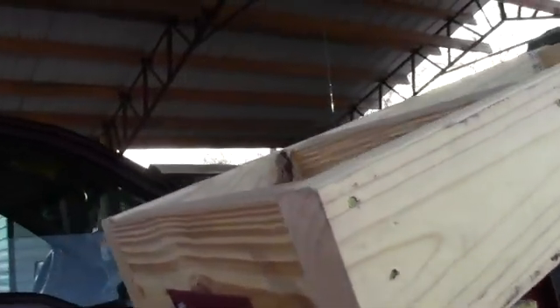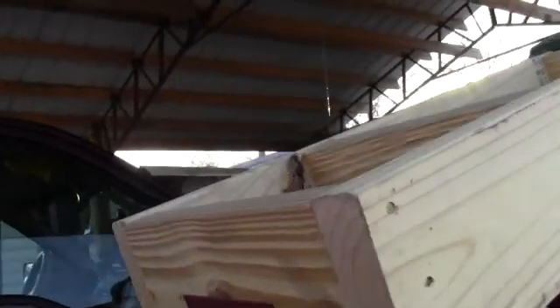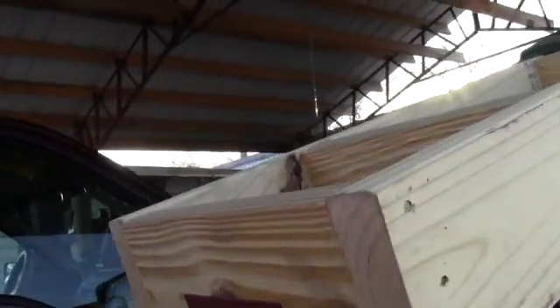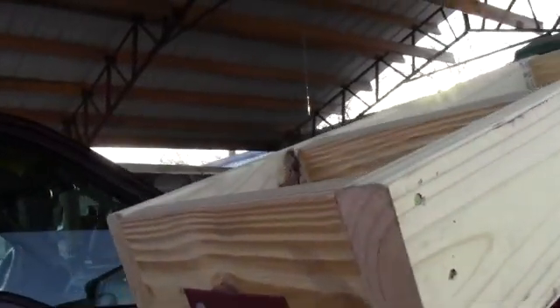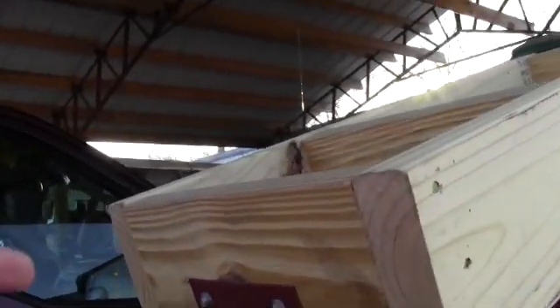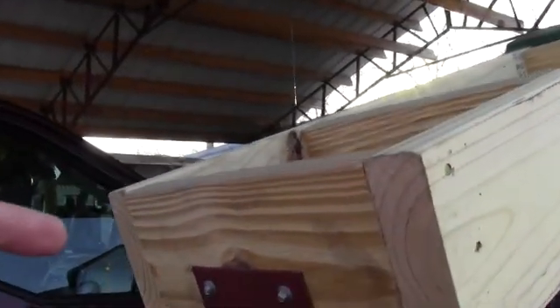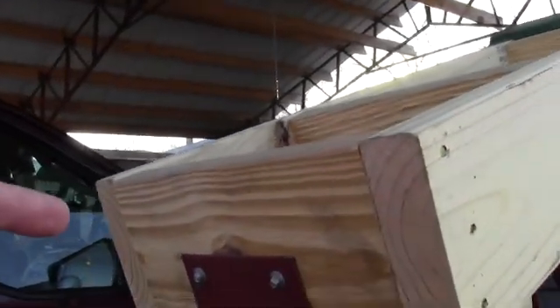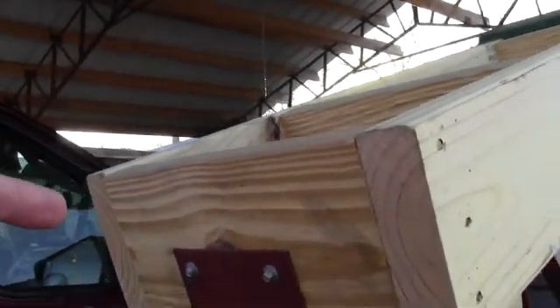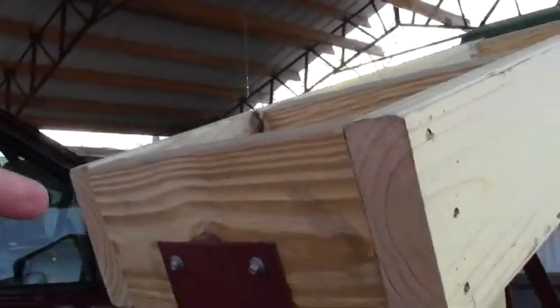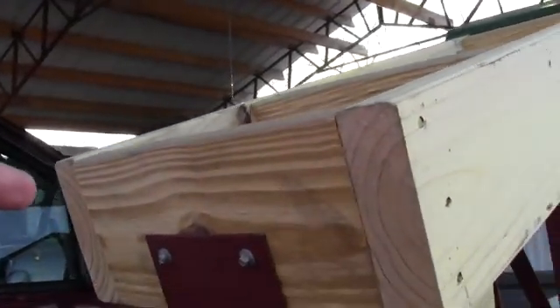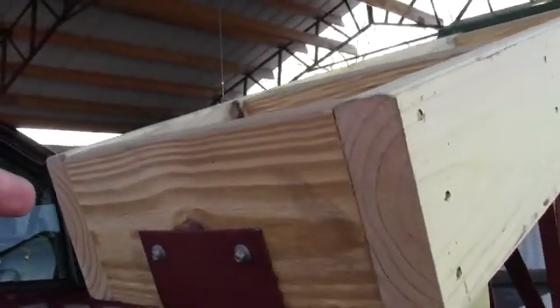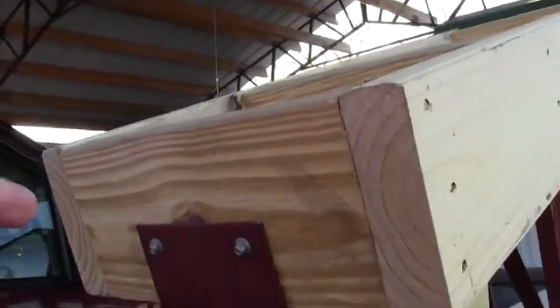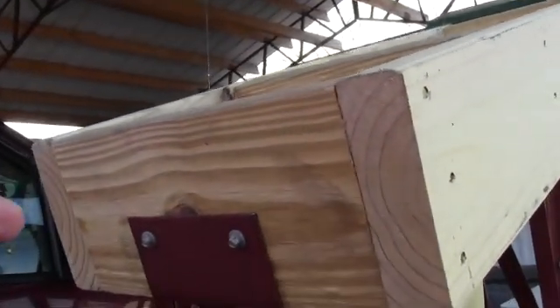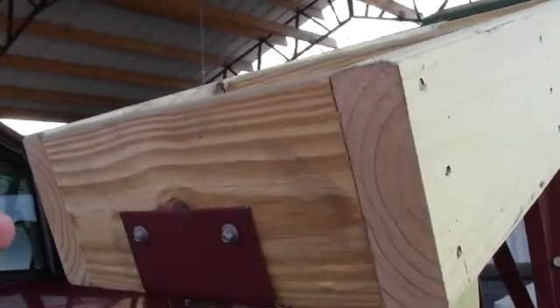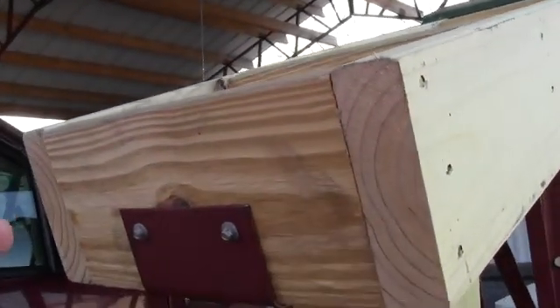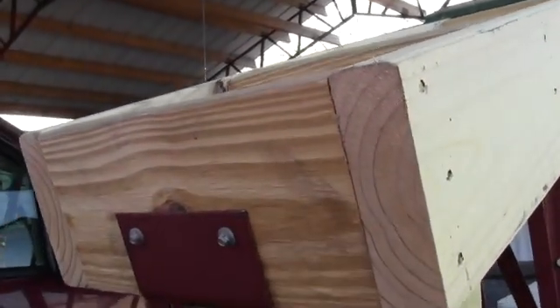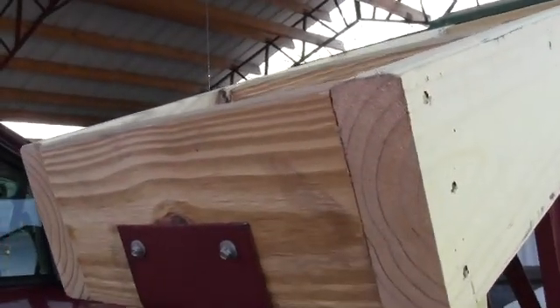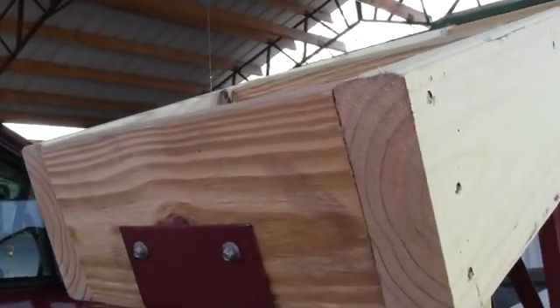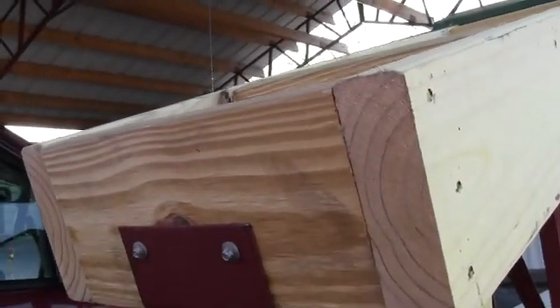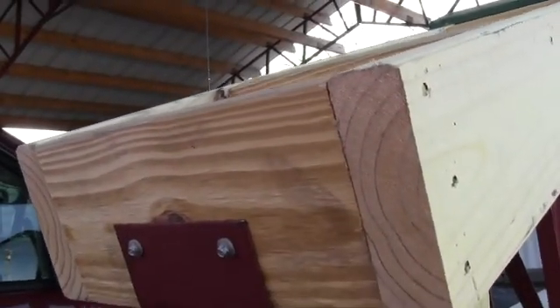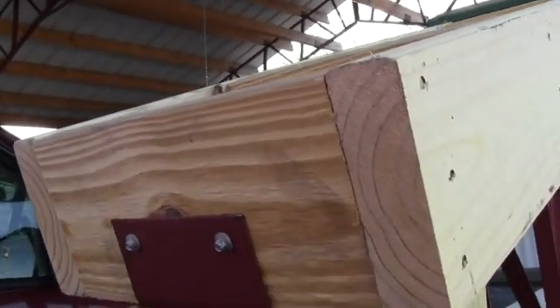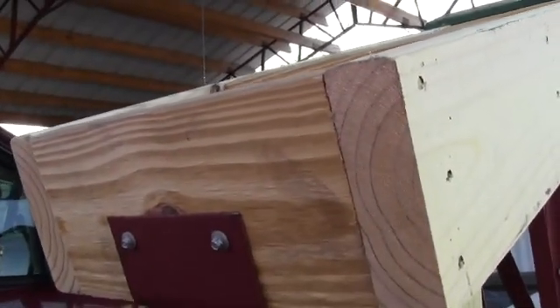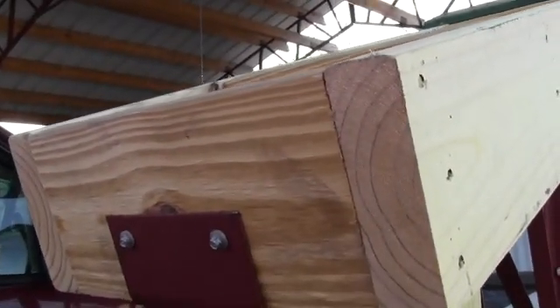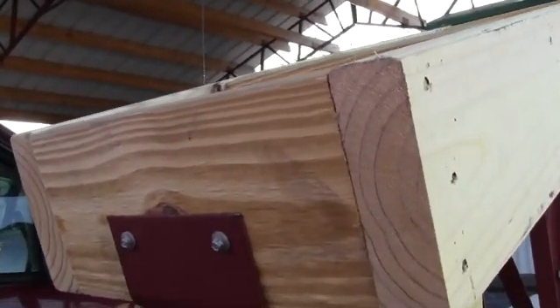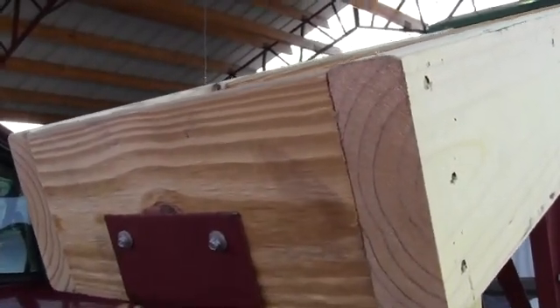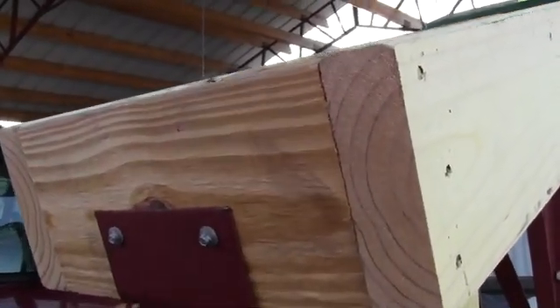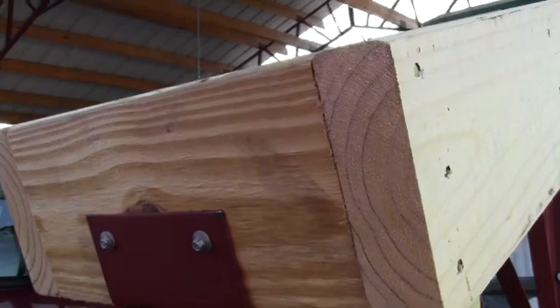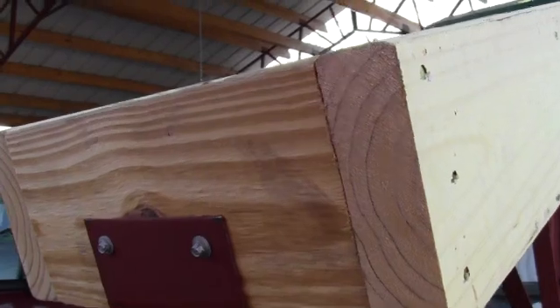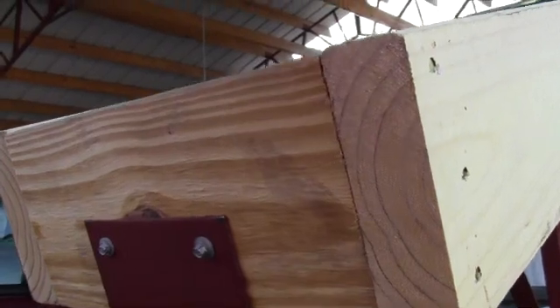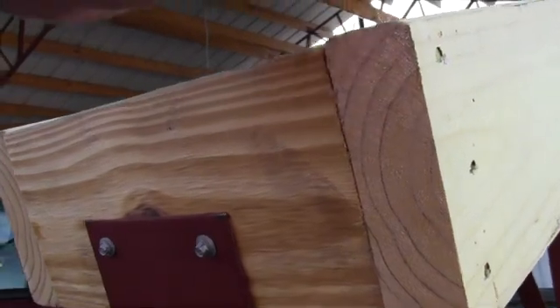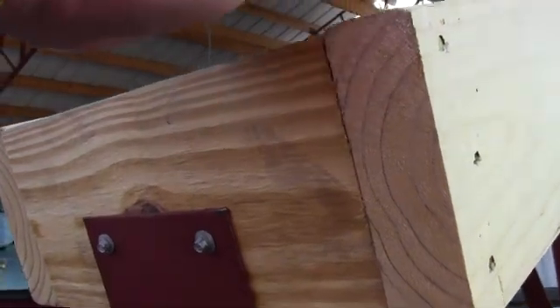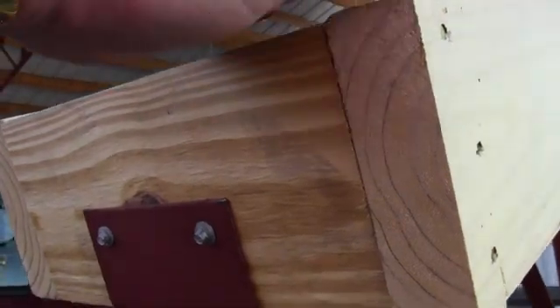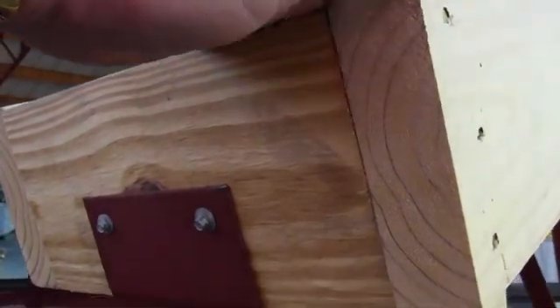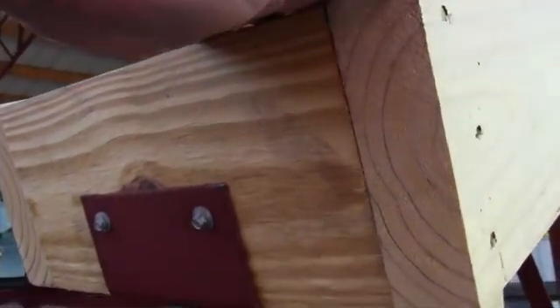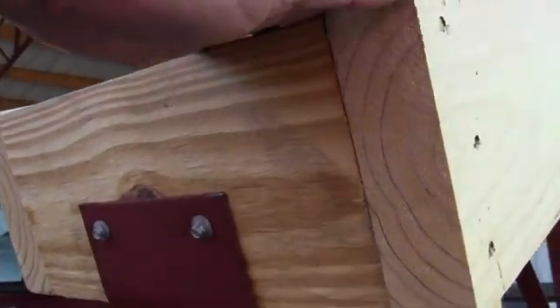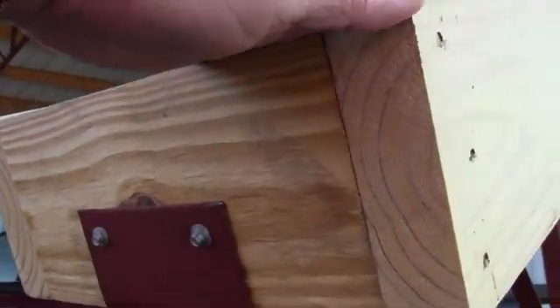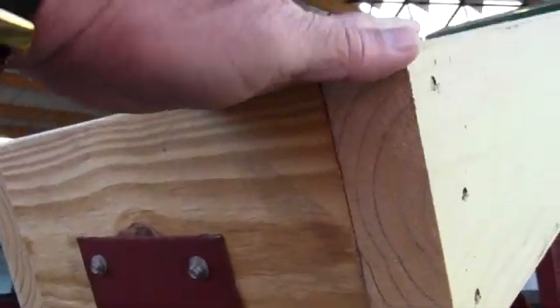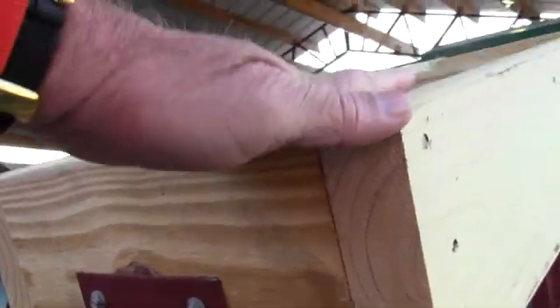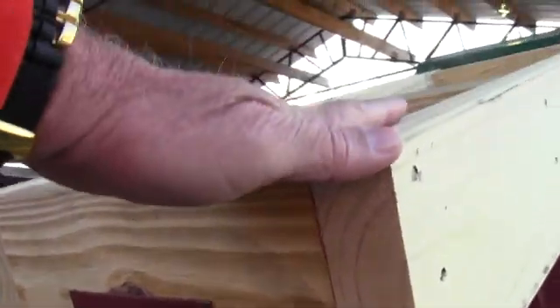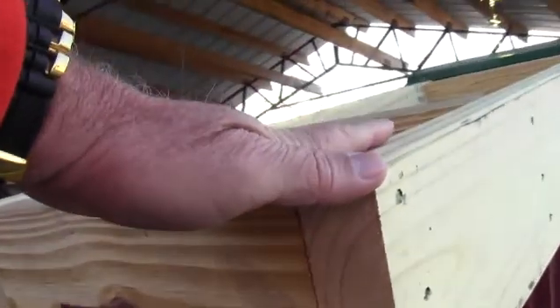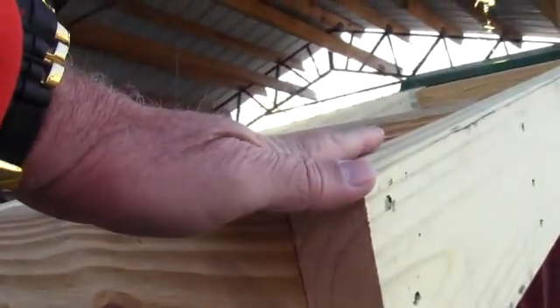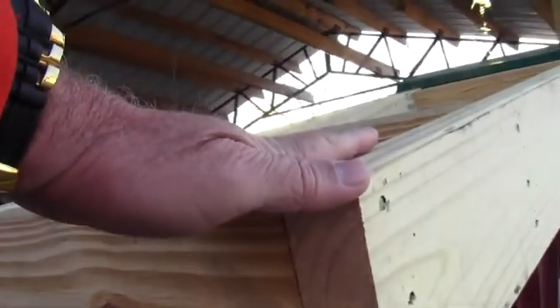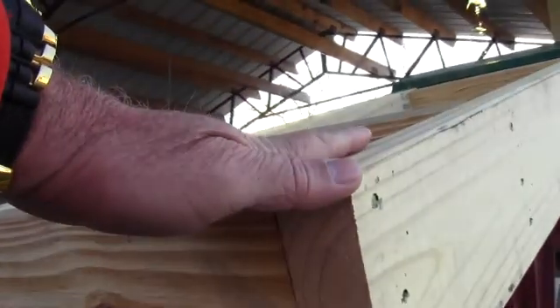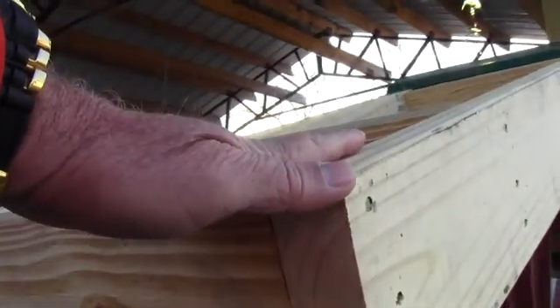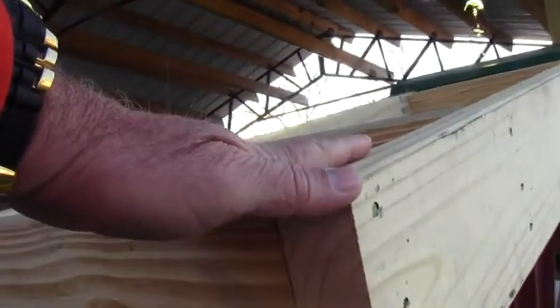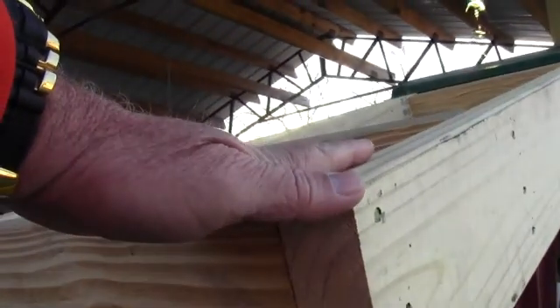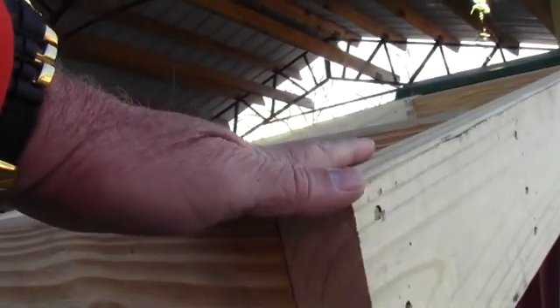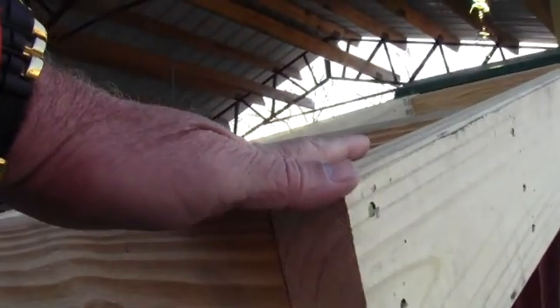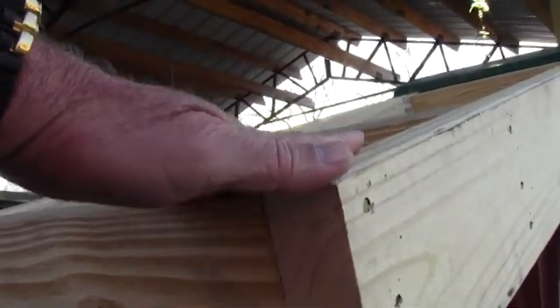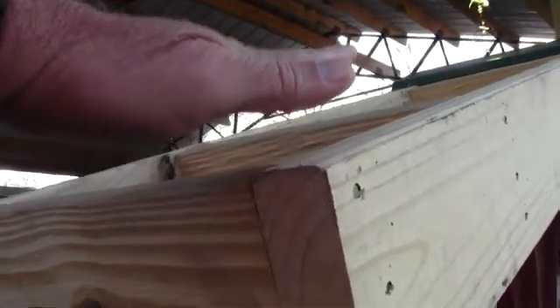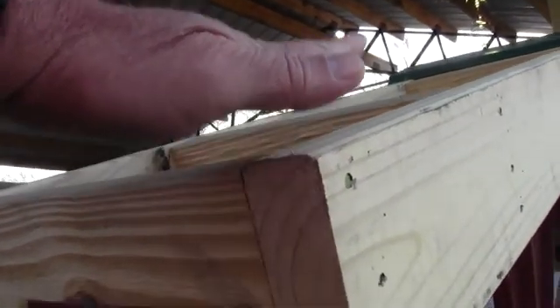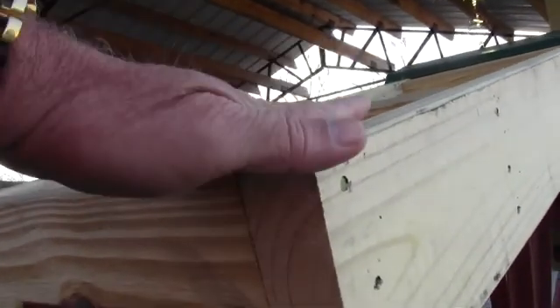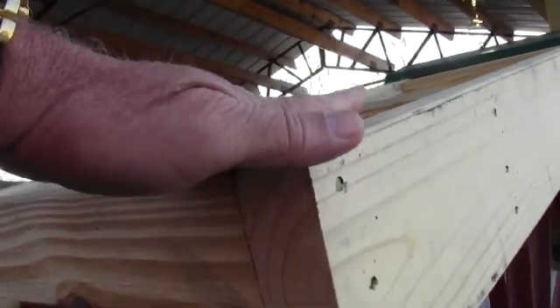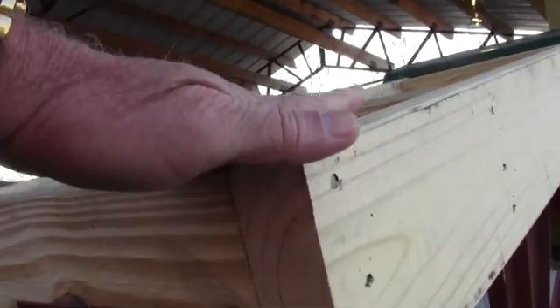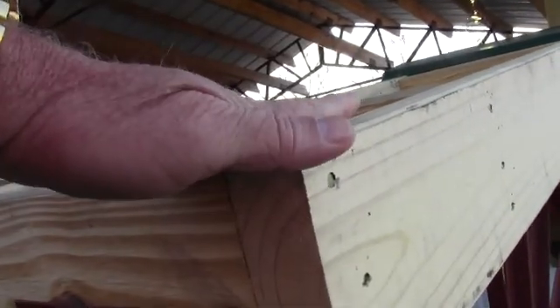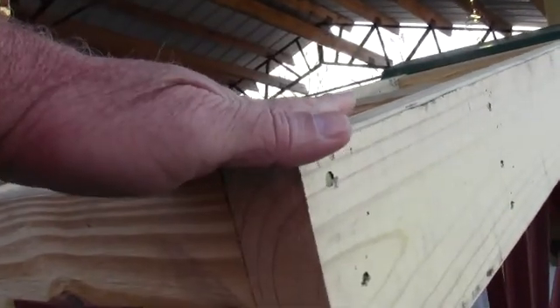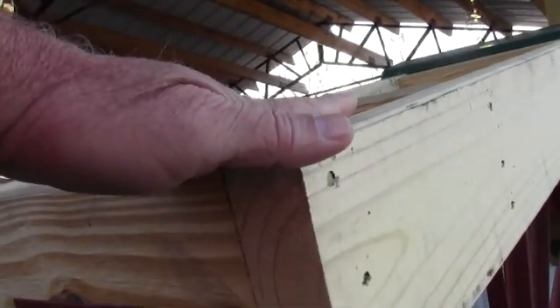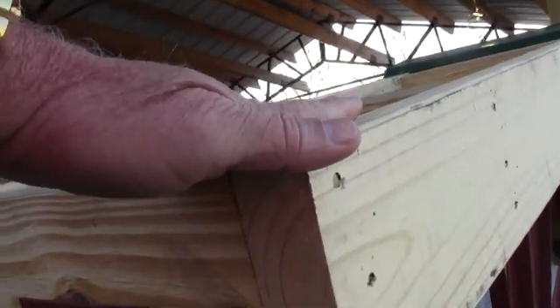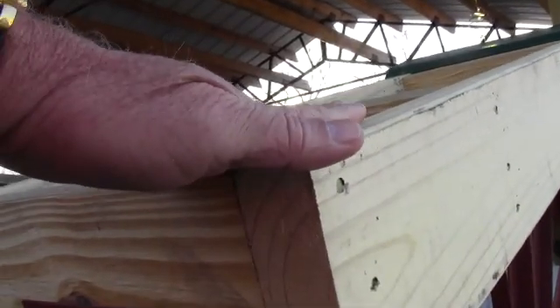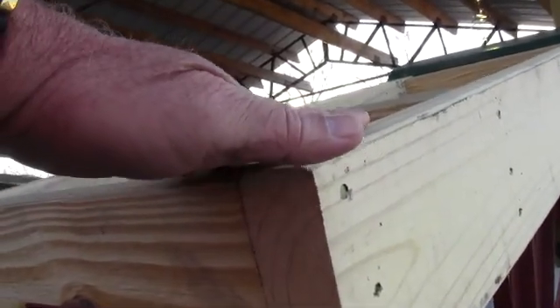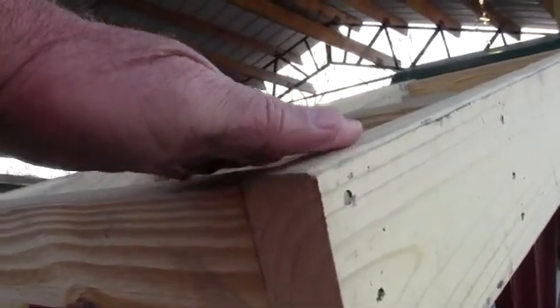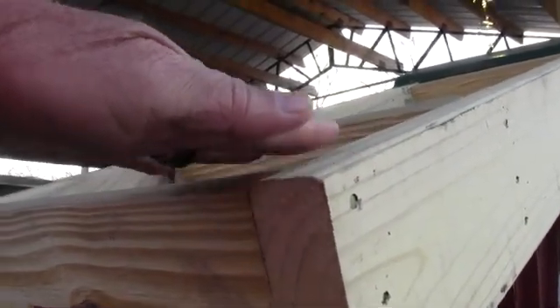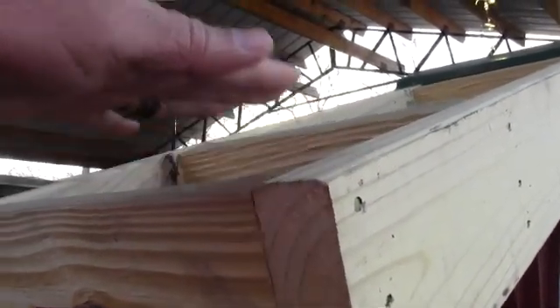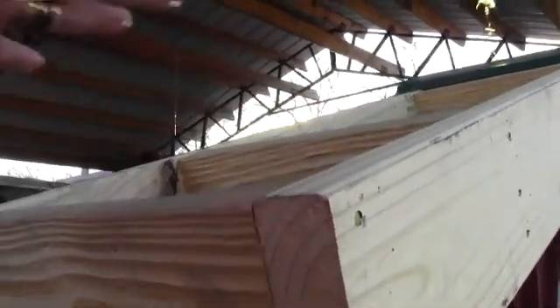You can't use the treated lumber because when you put the metal on top of the roof, you can't have that treated lumber up against there.